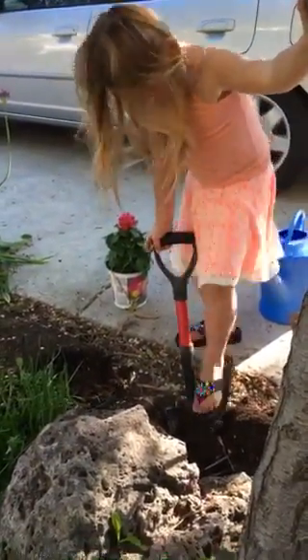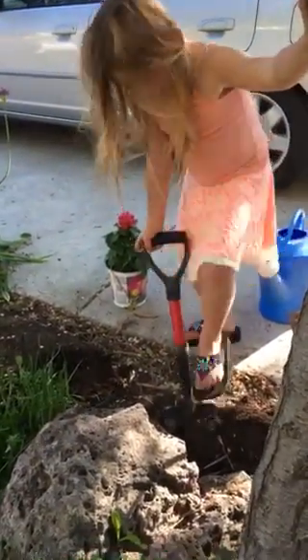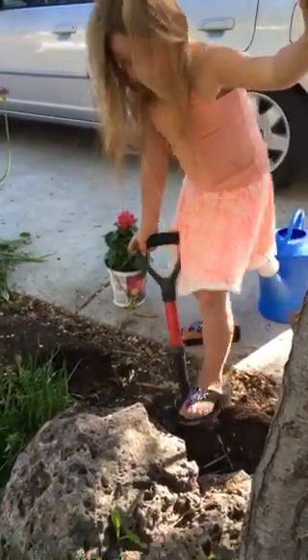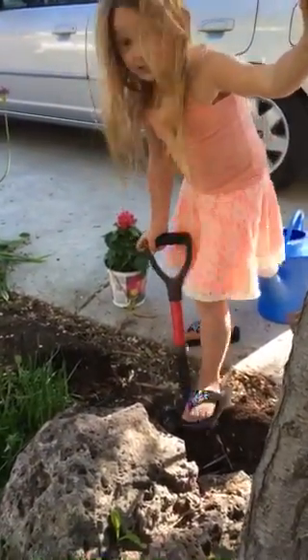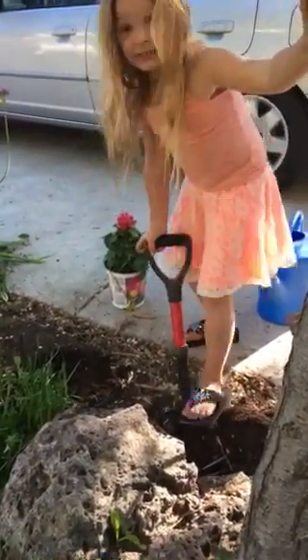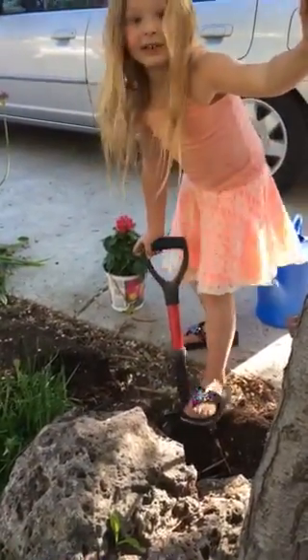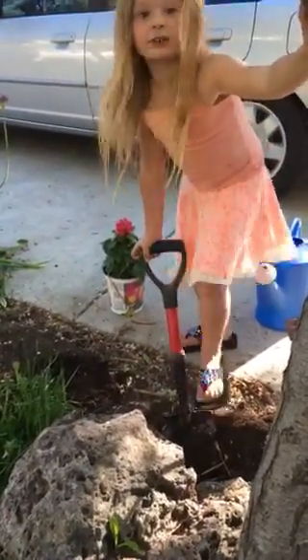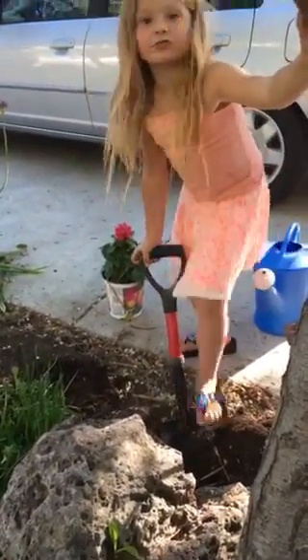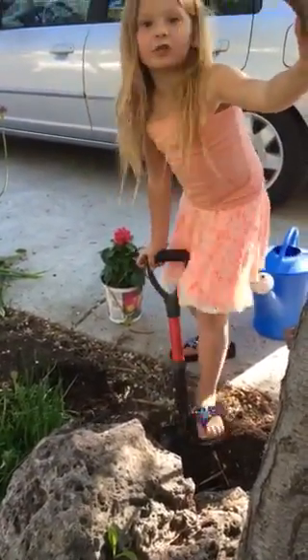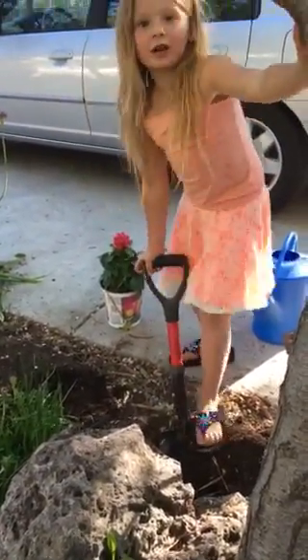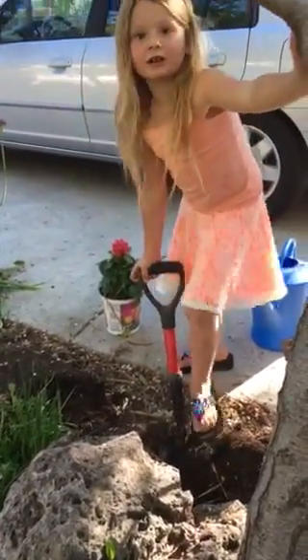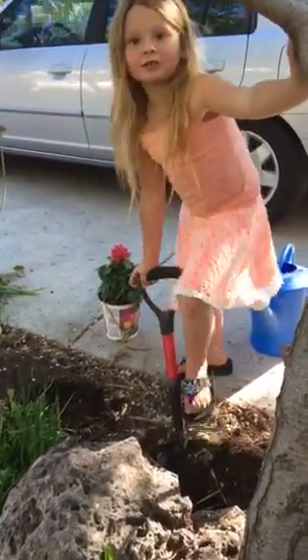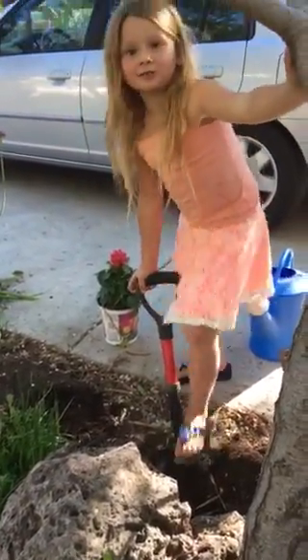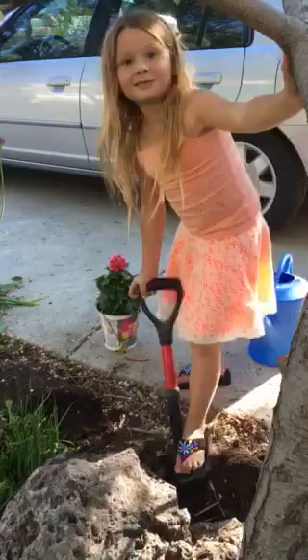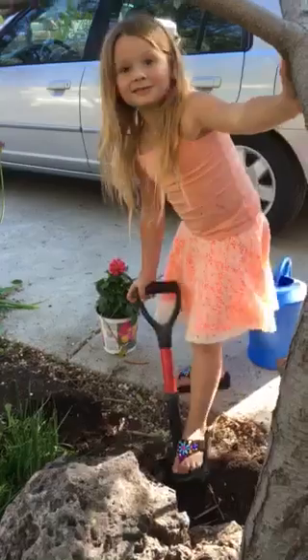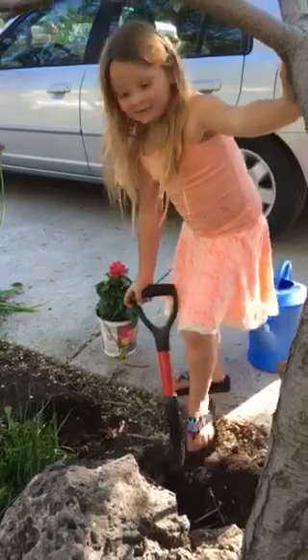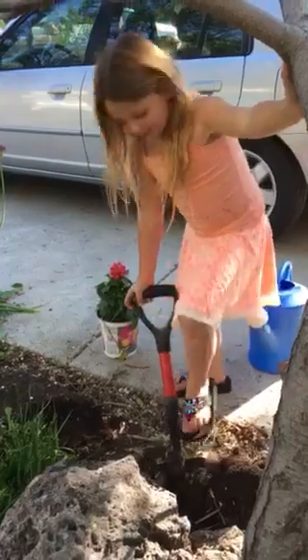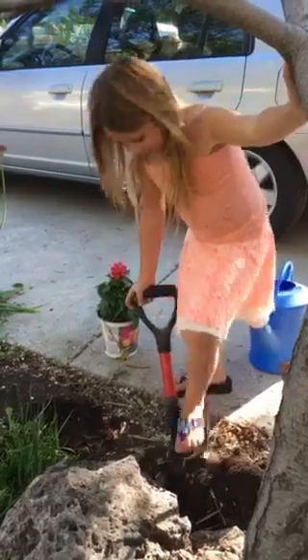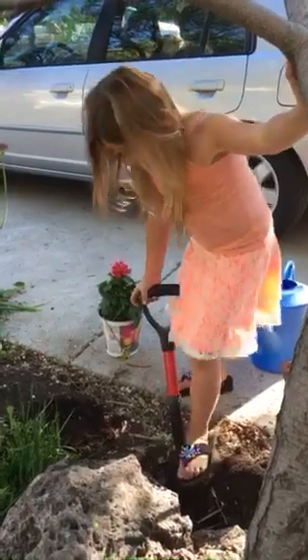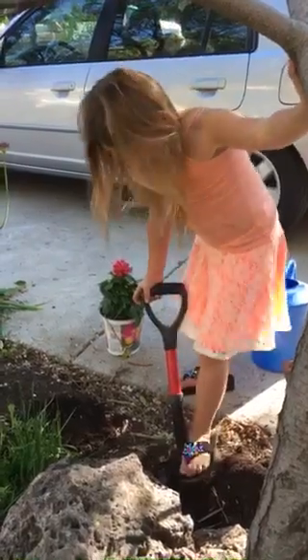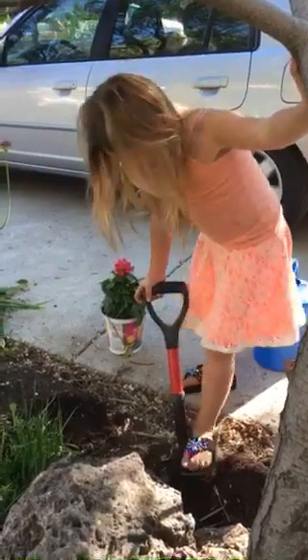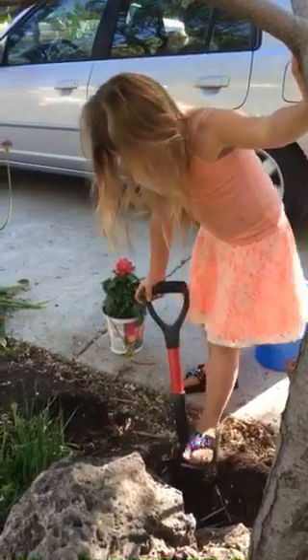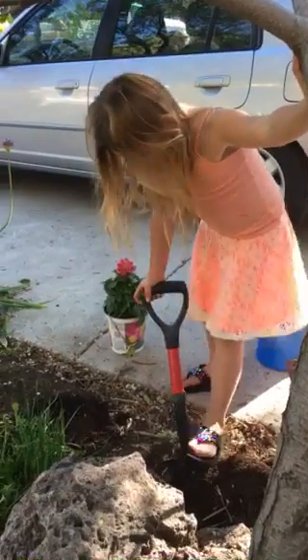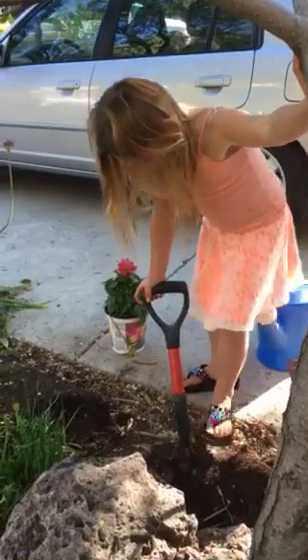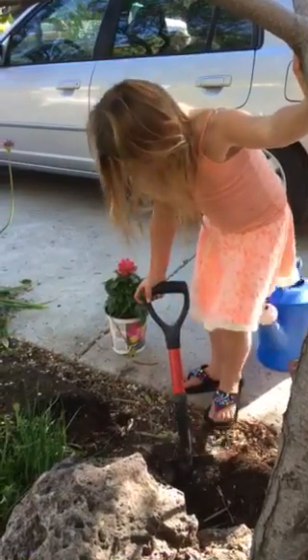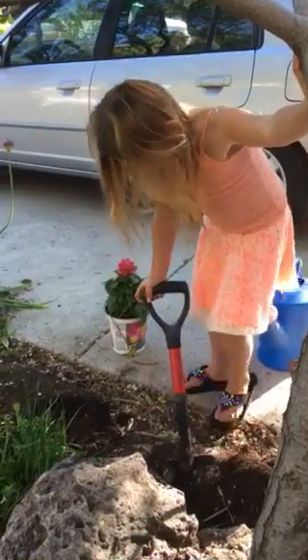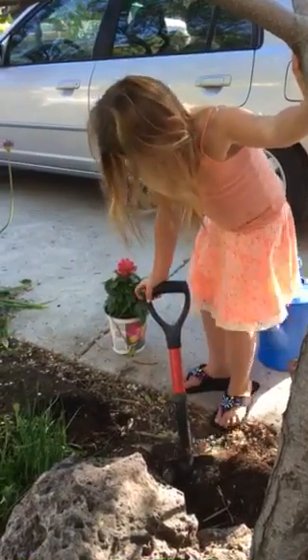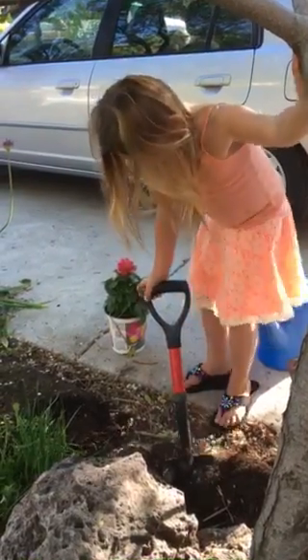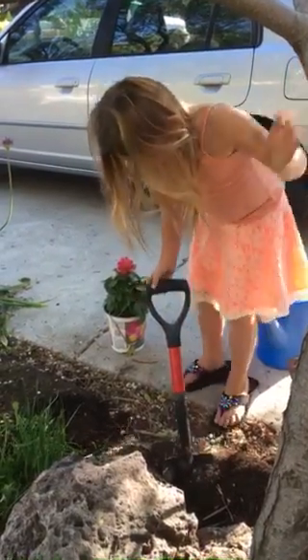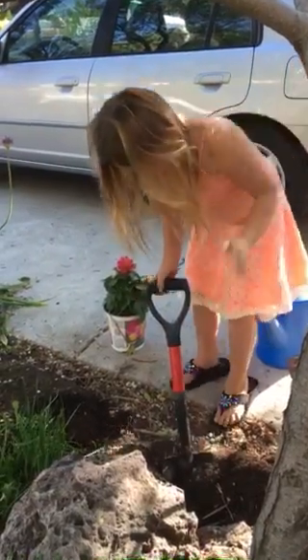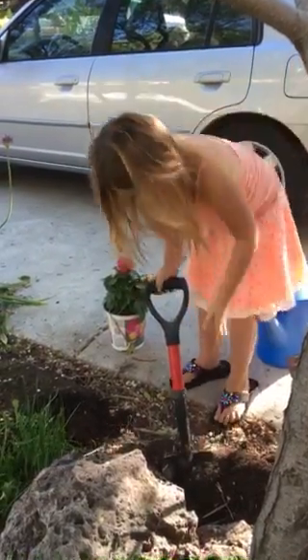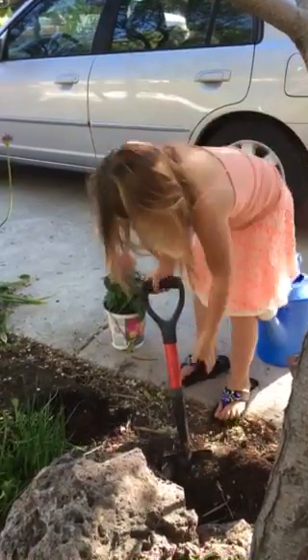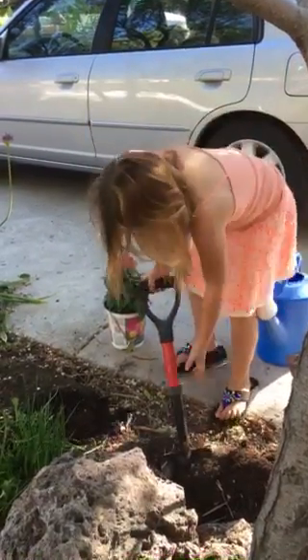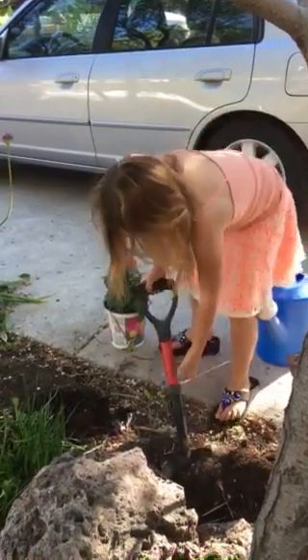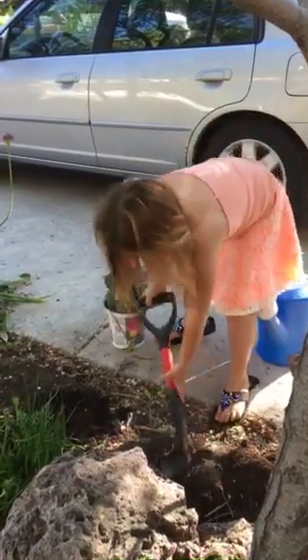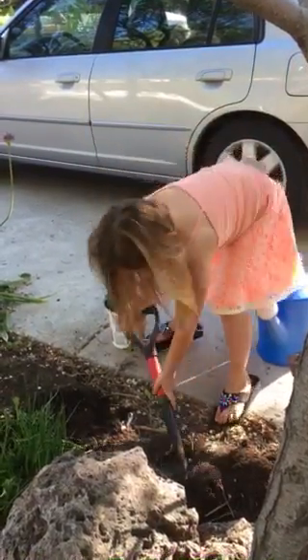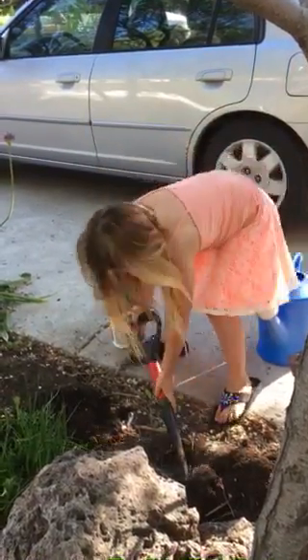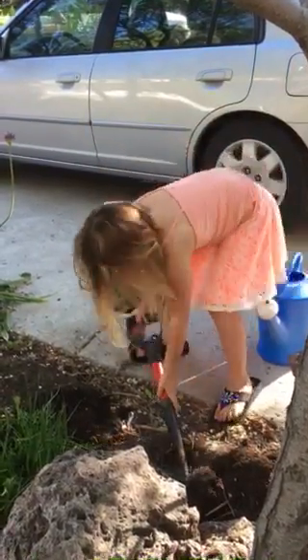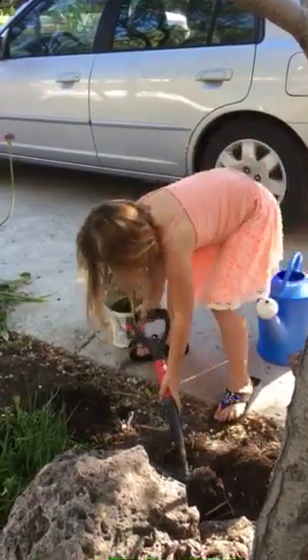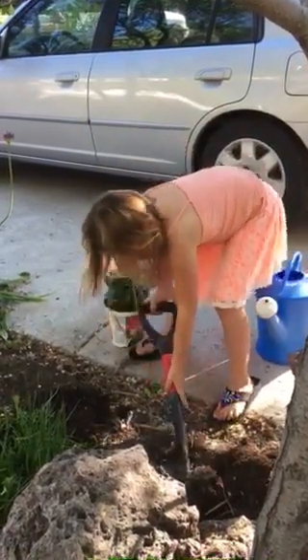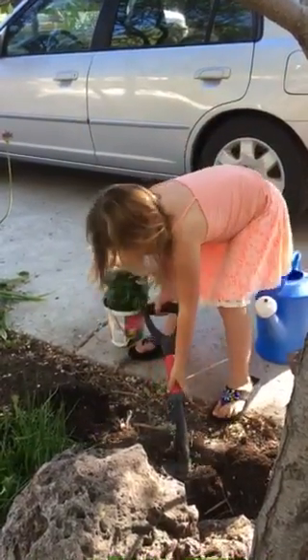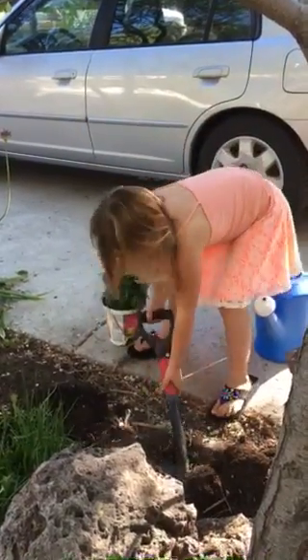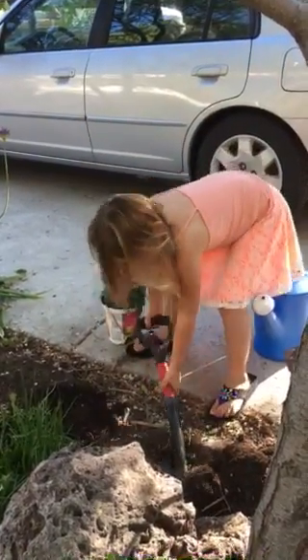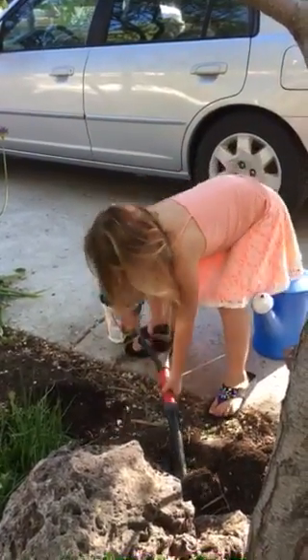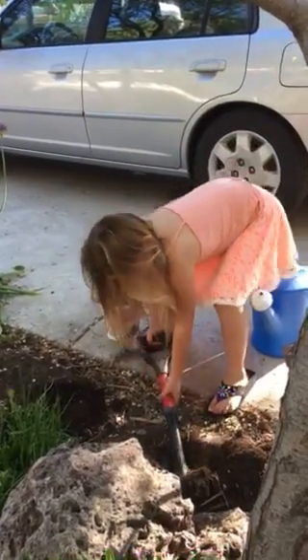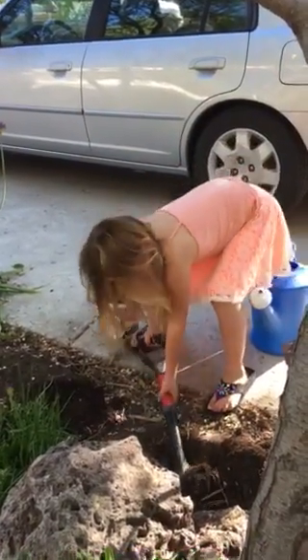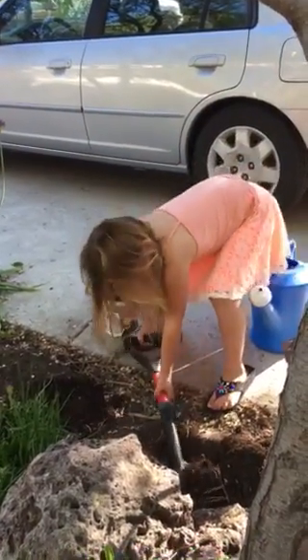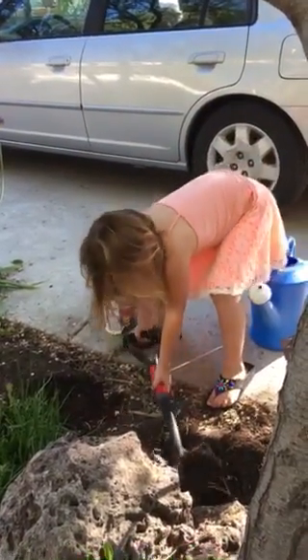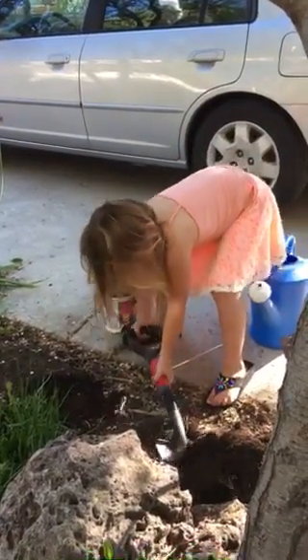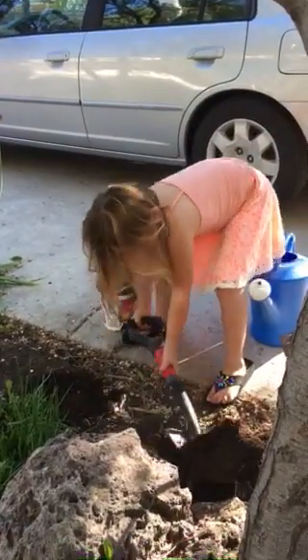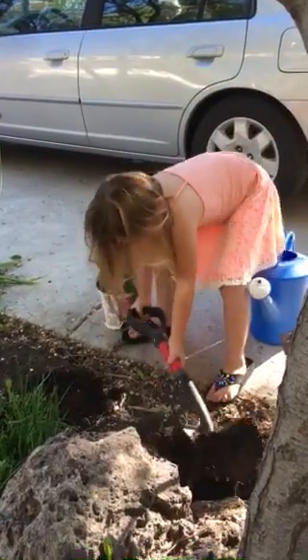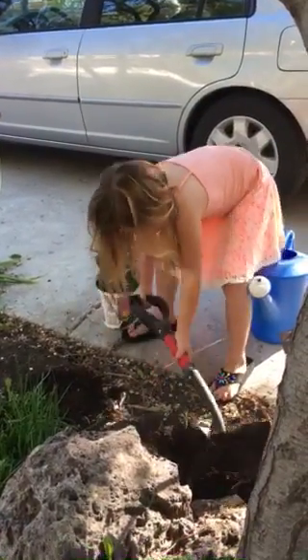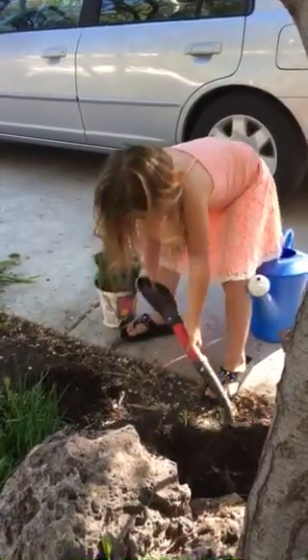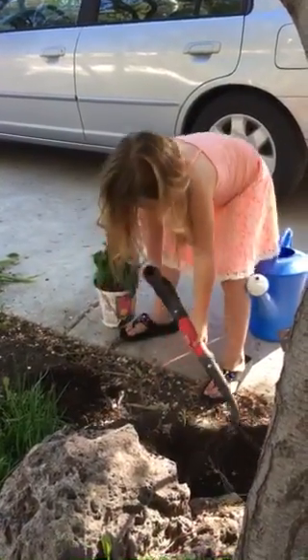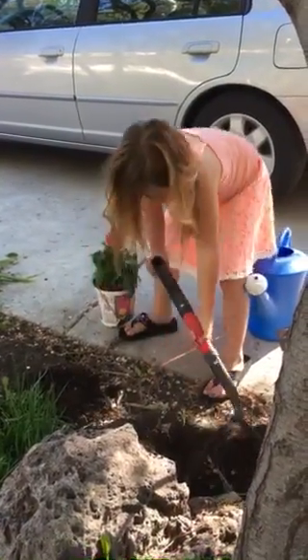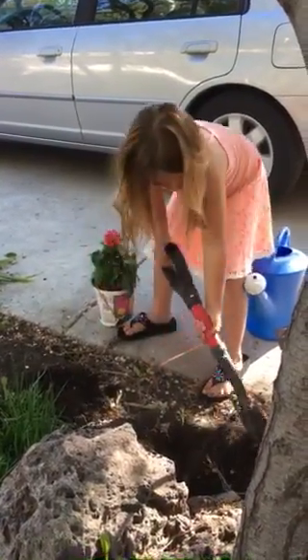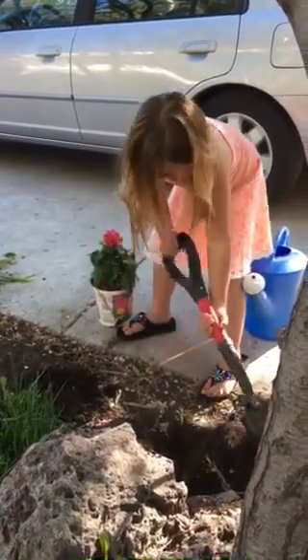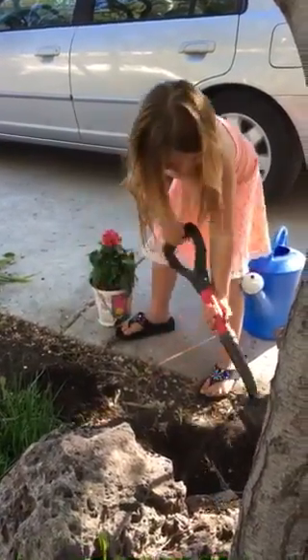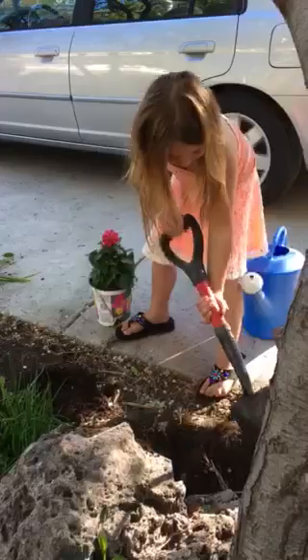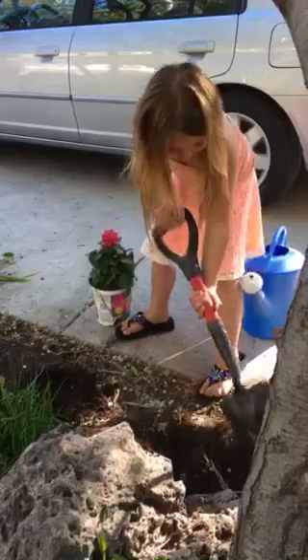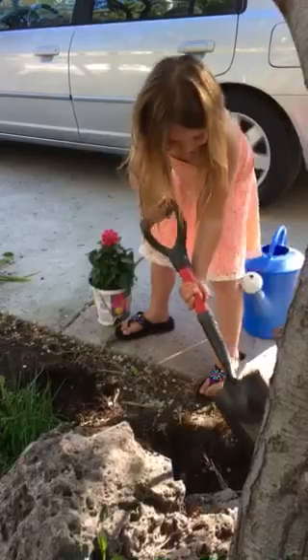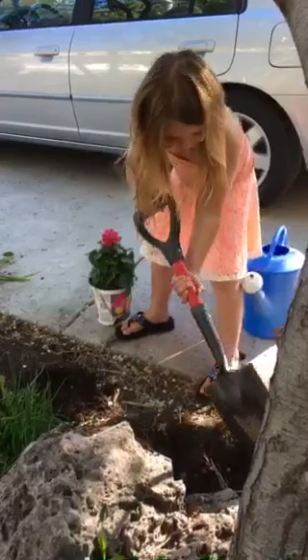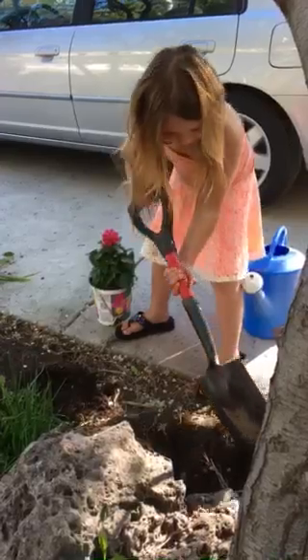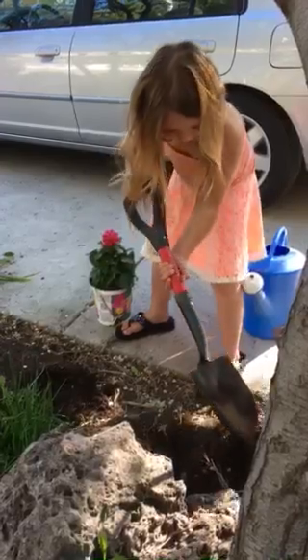I'm digging the ground. You're going to spray me.